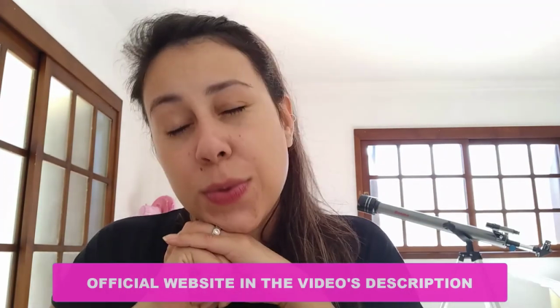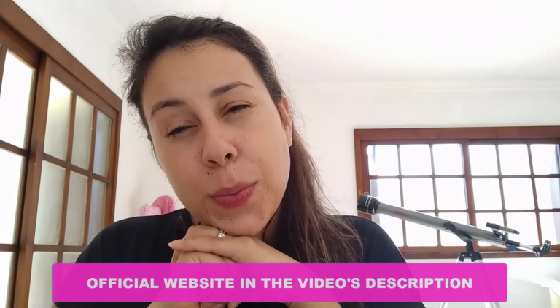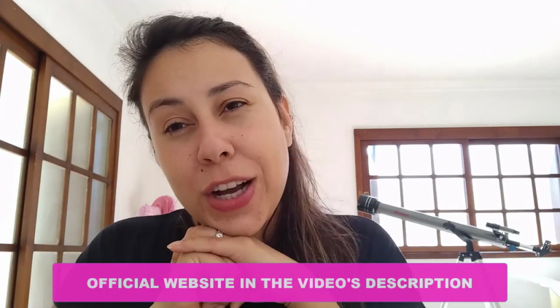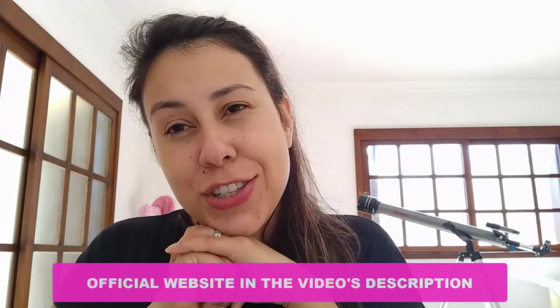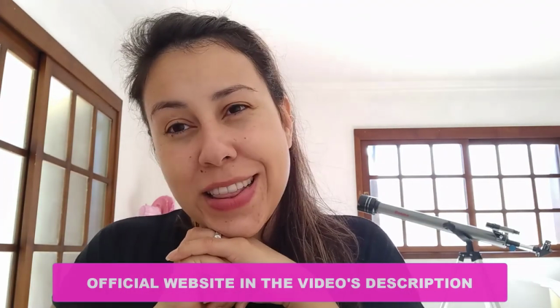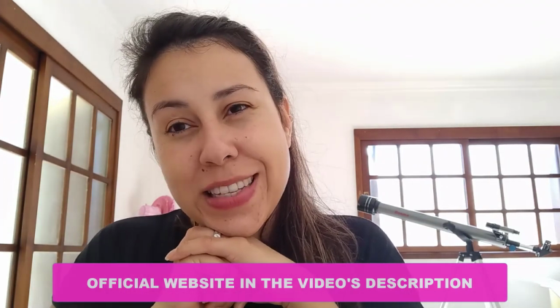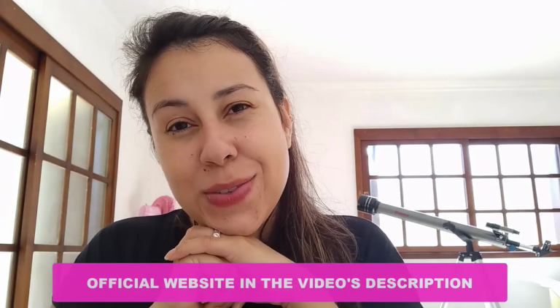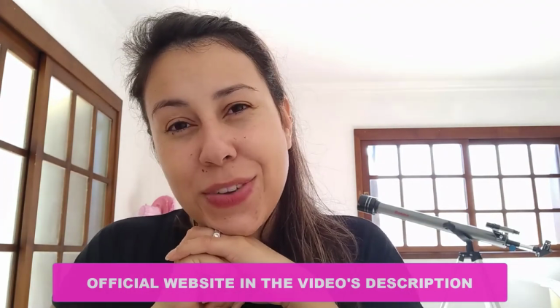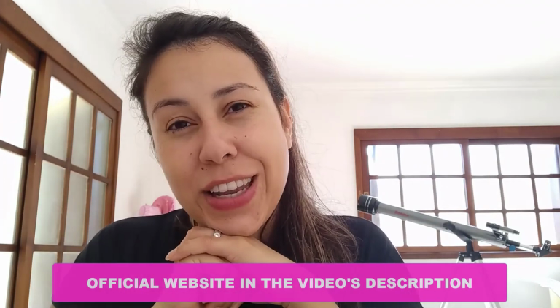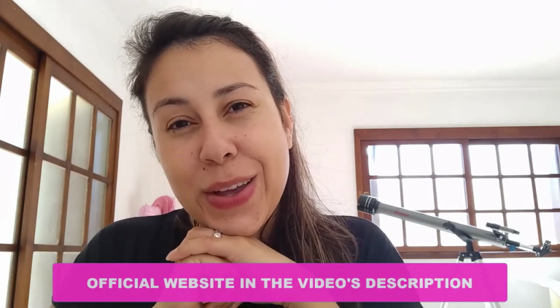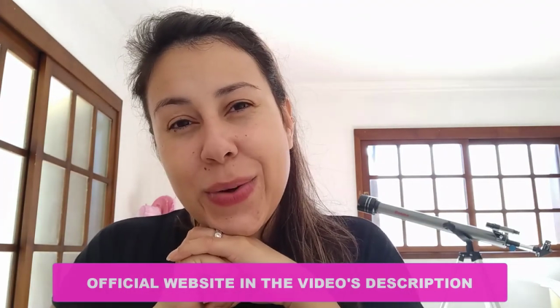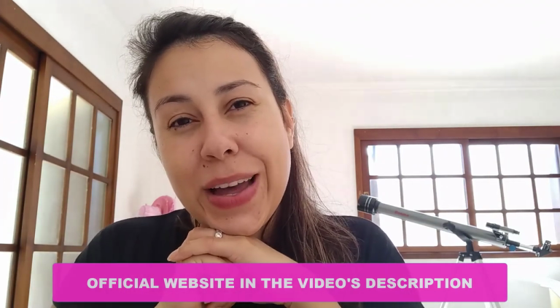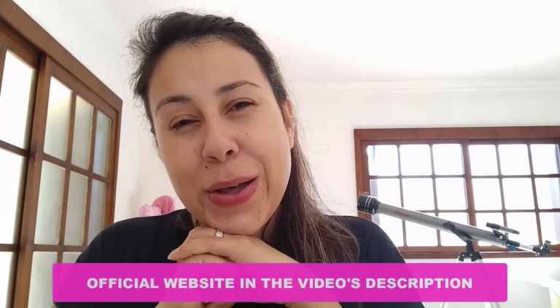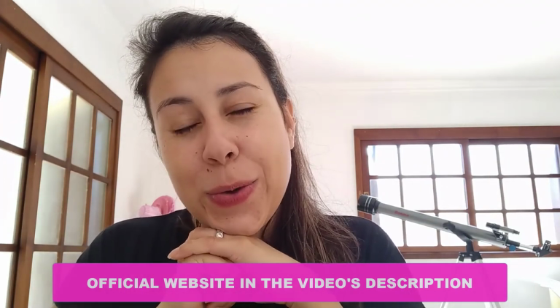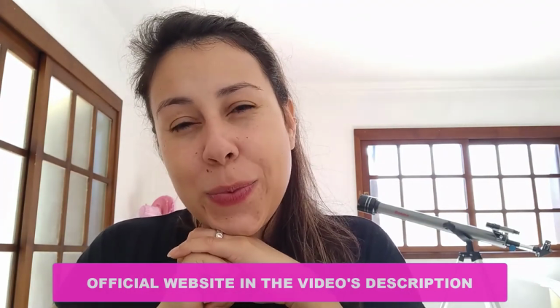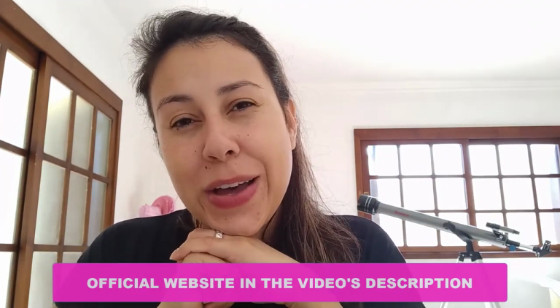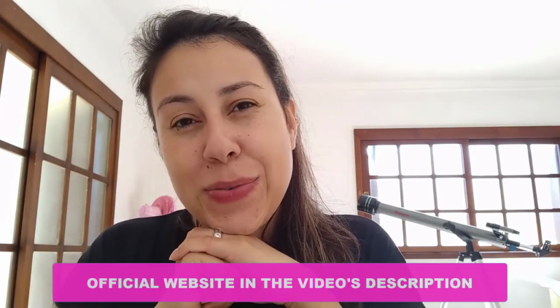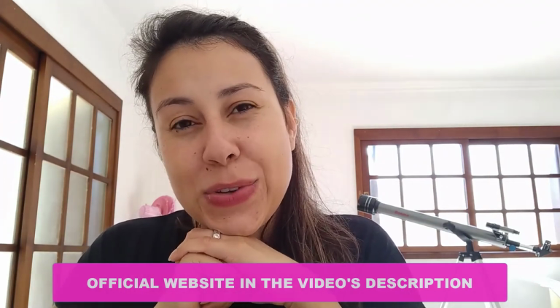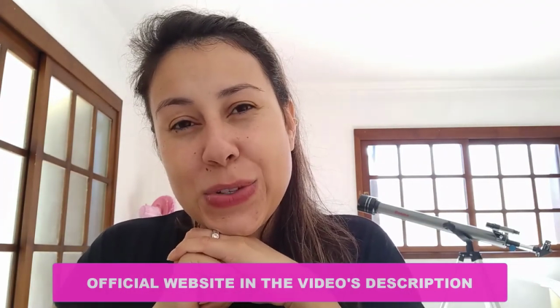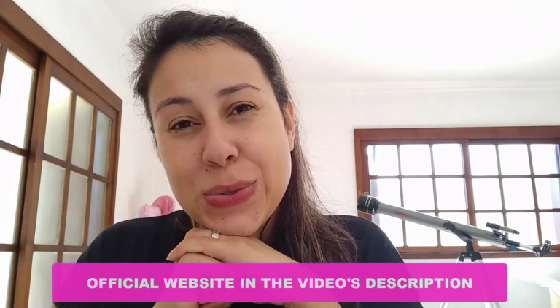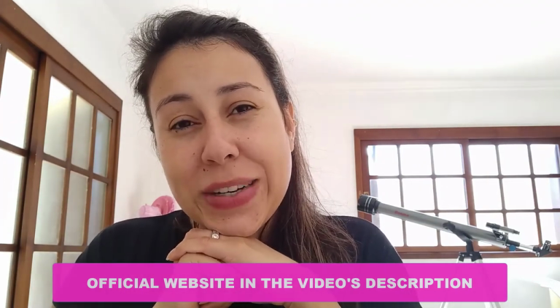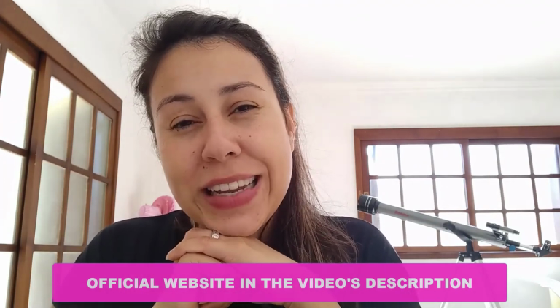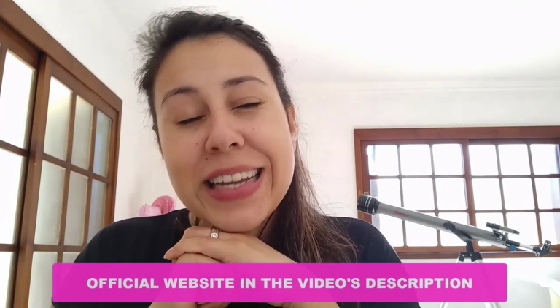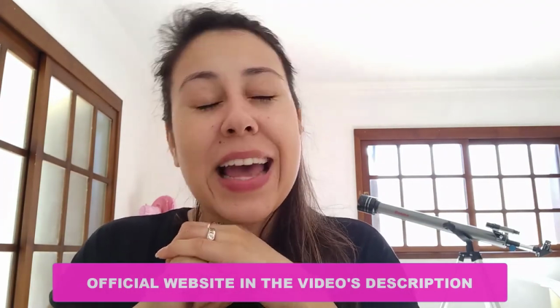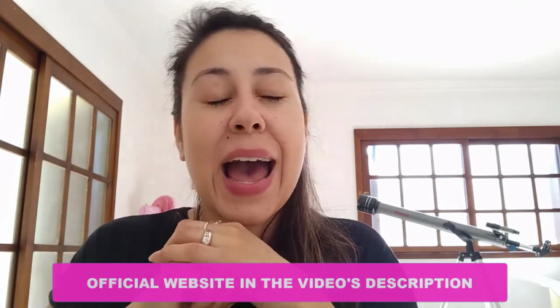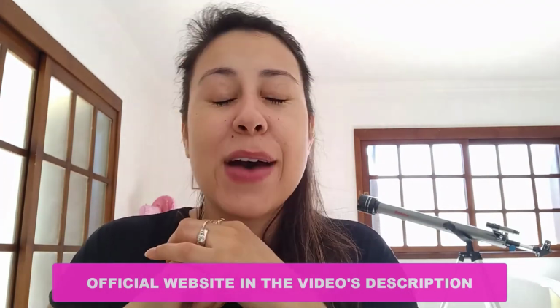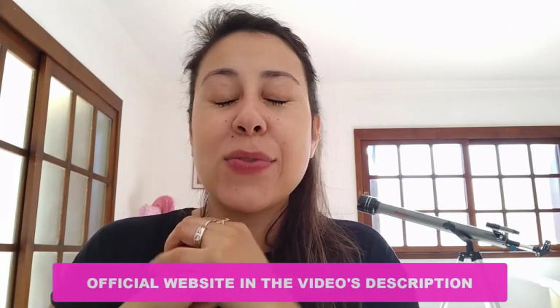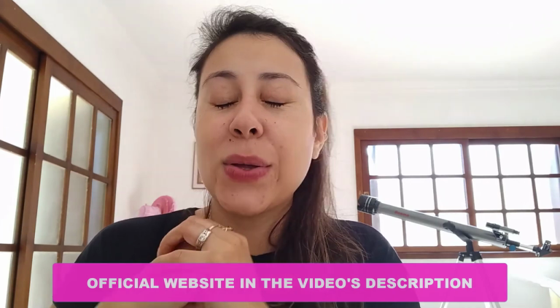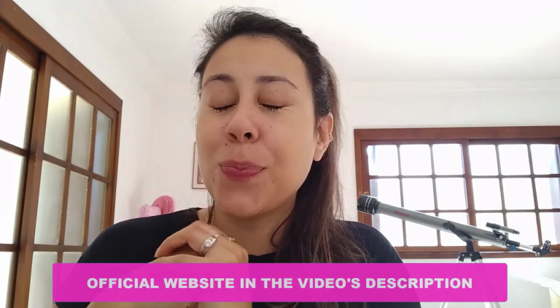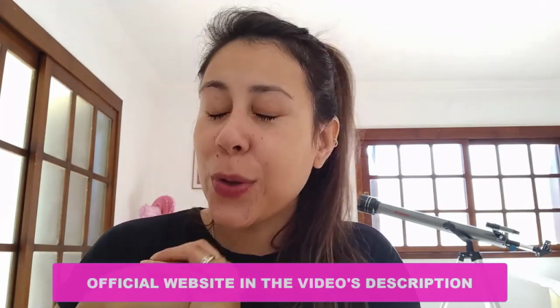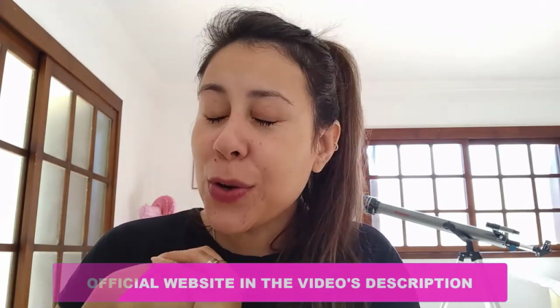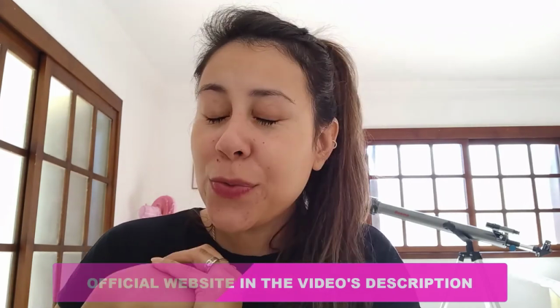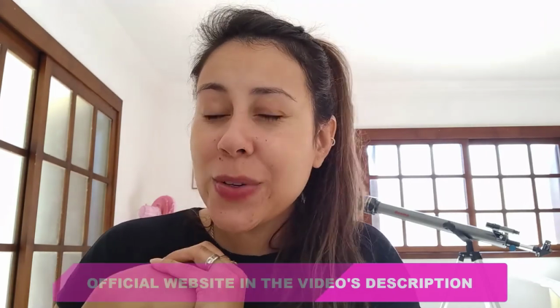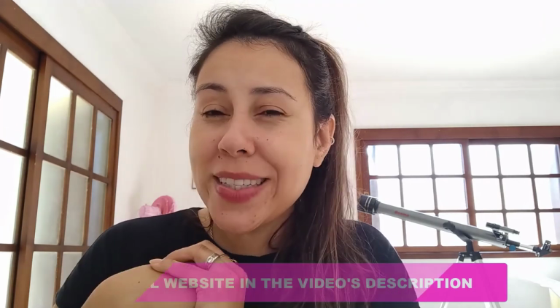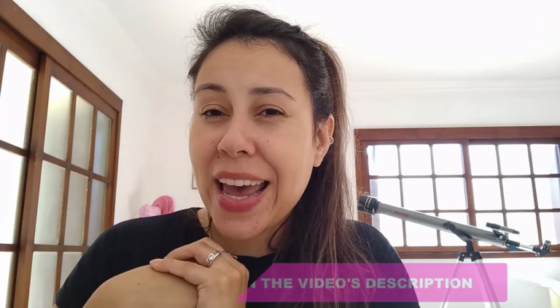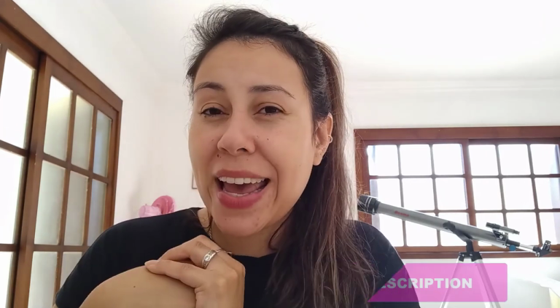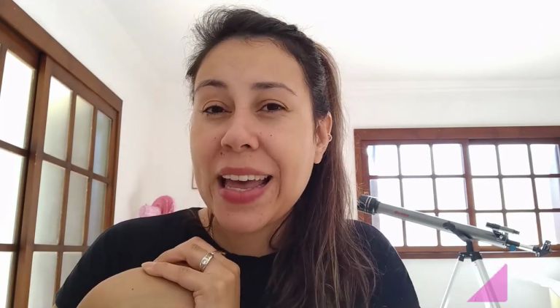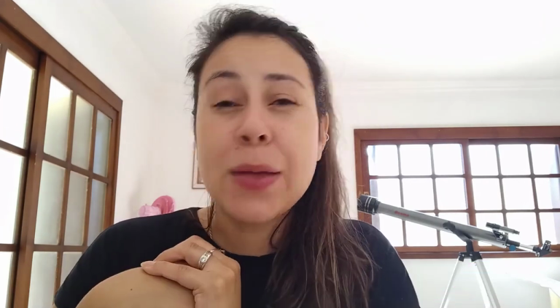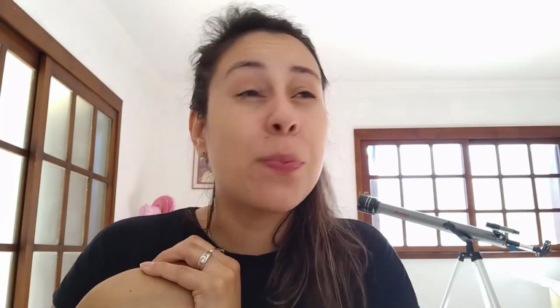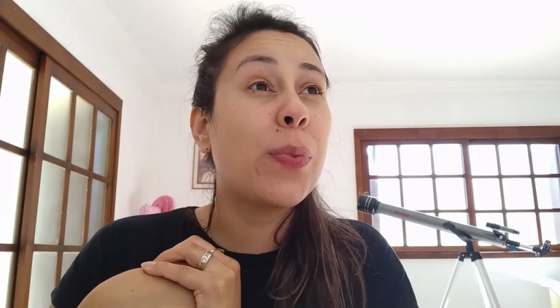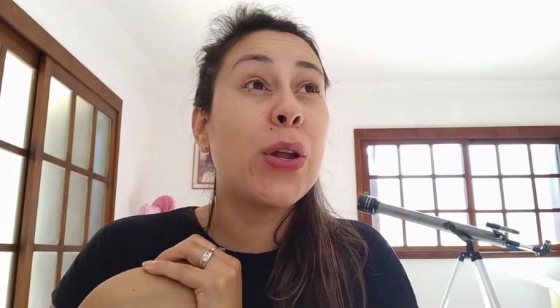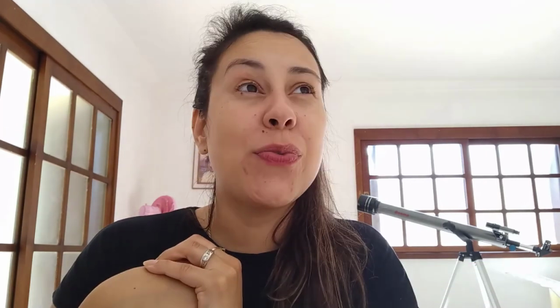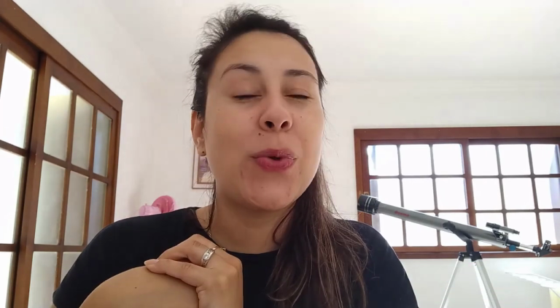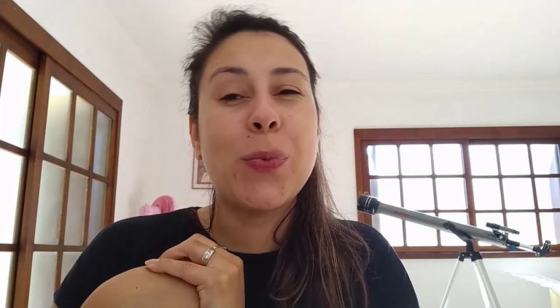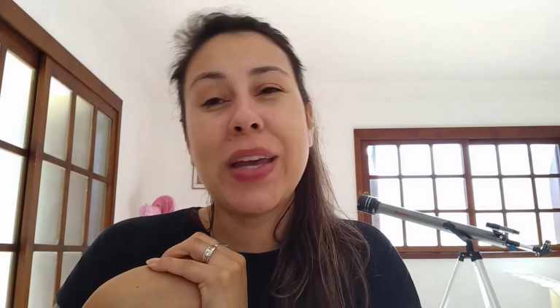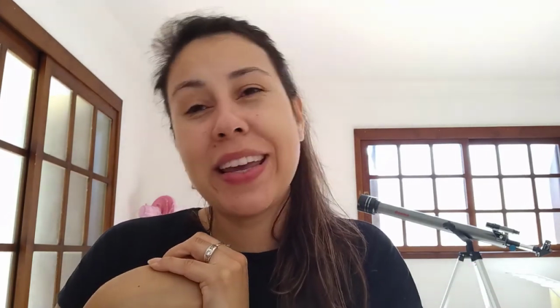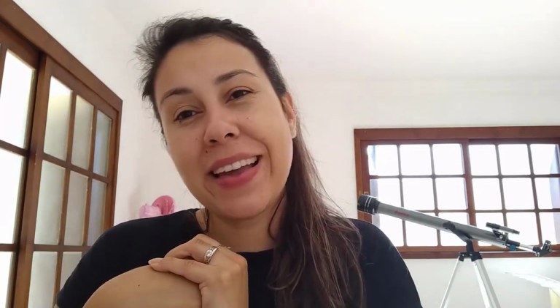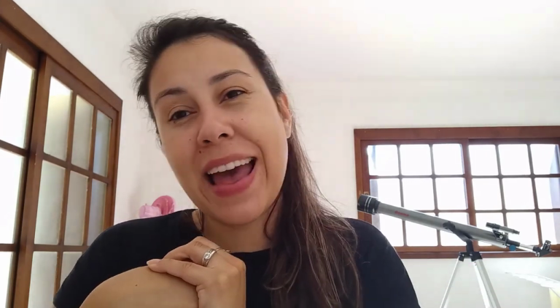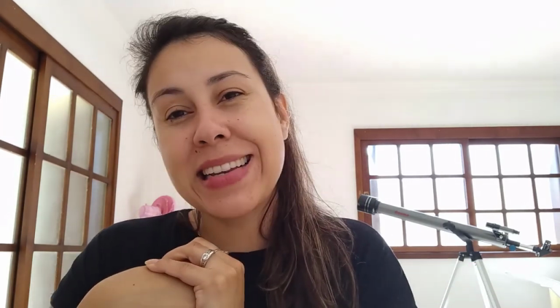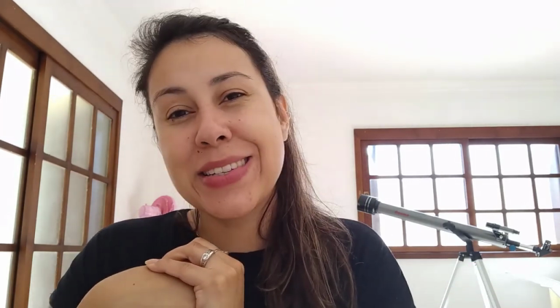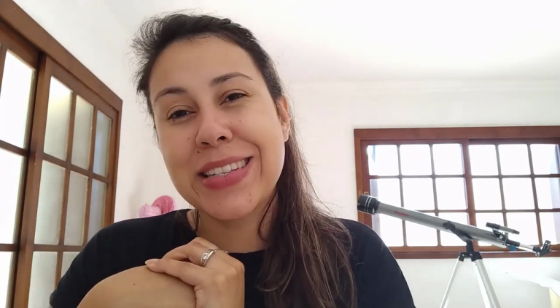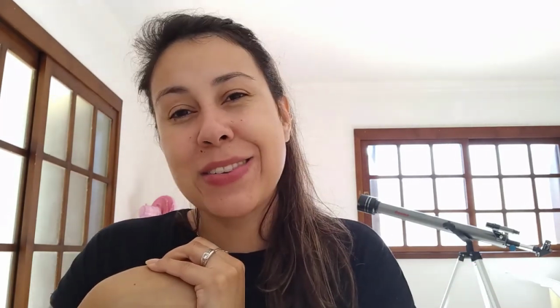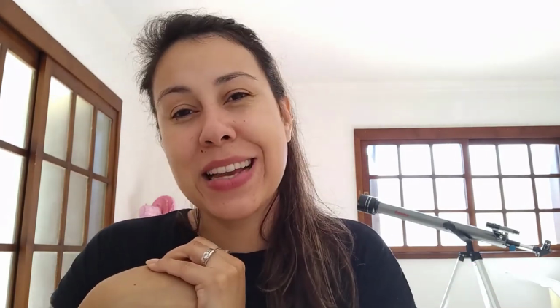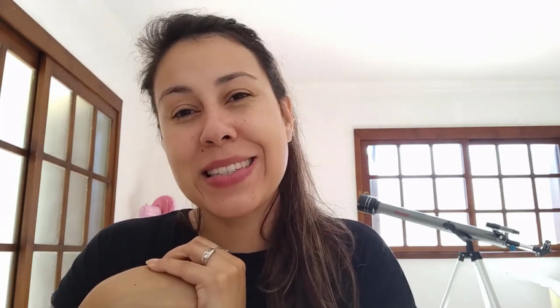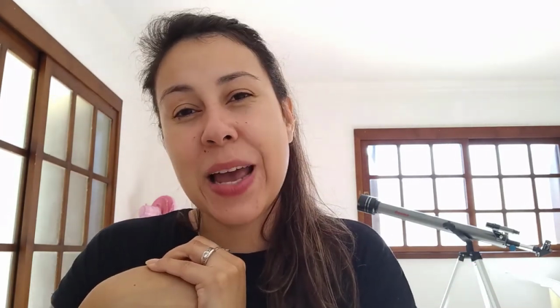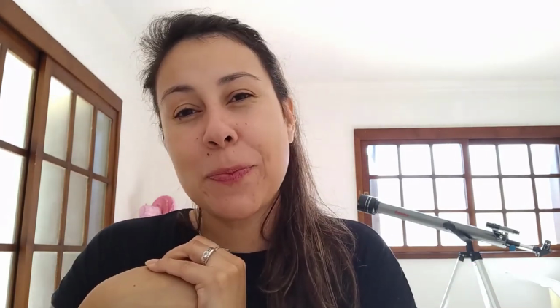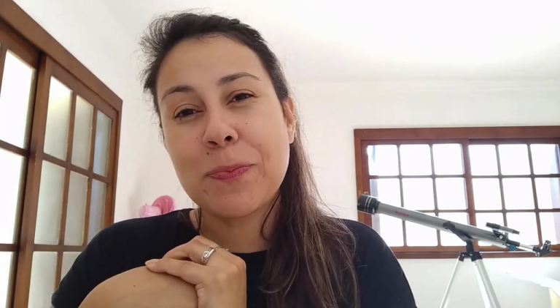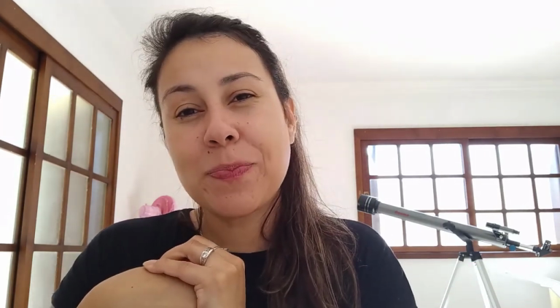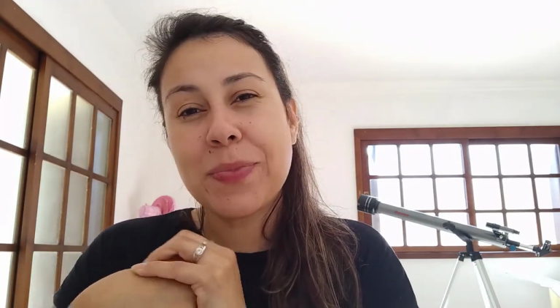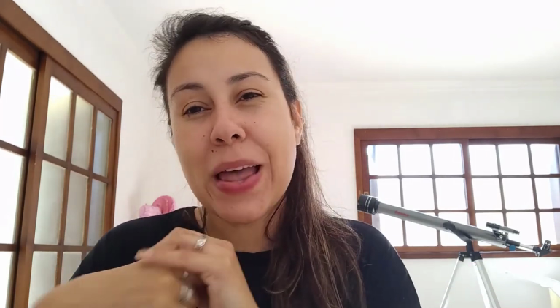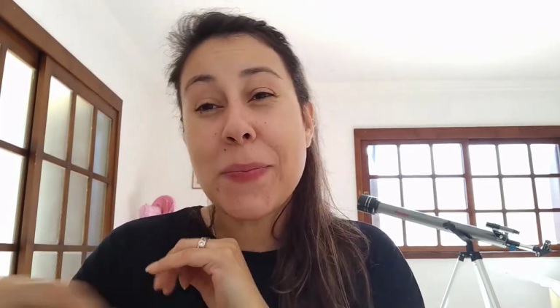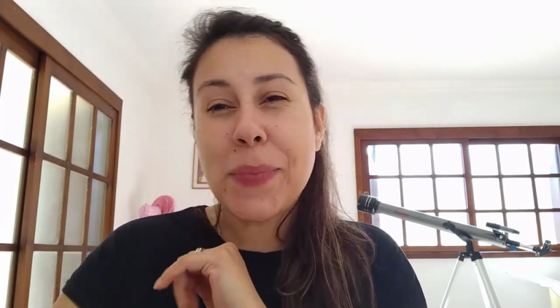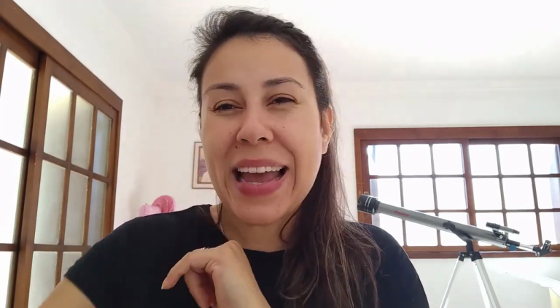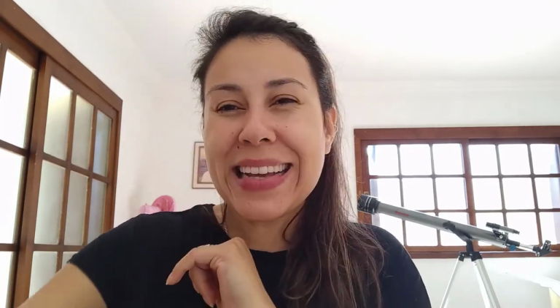Thanks for watching this video. I hope you have enjoyed it. Have a beautiful day, a beautiful week, and I'll see you next time. Bye.